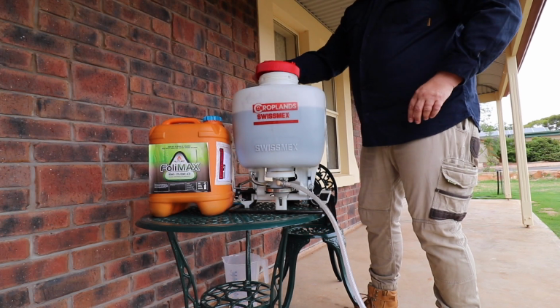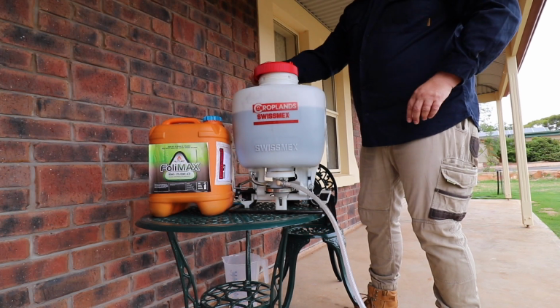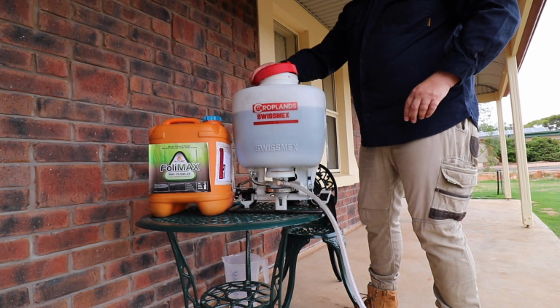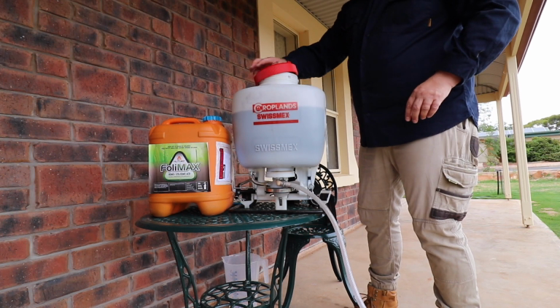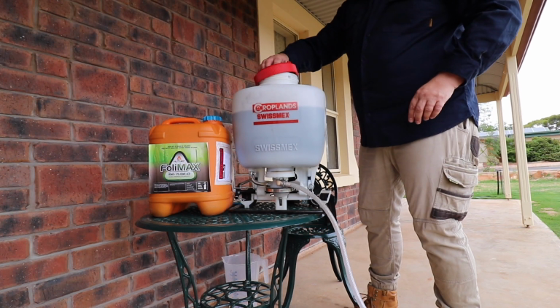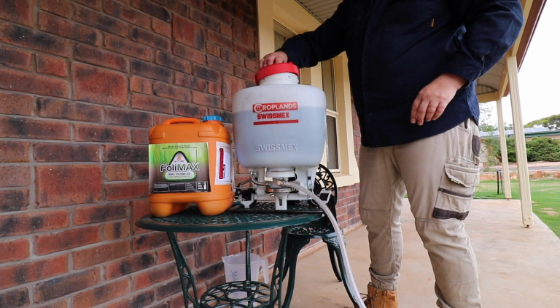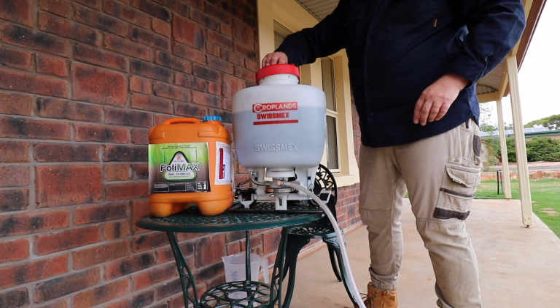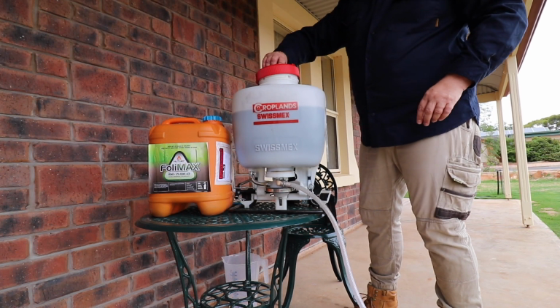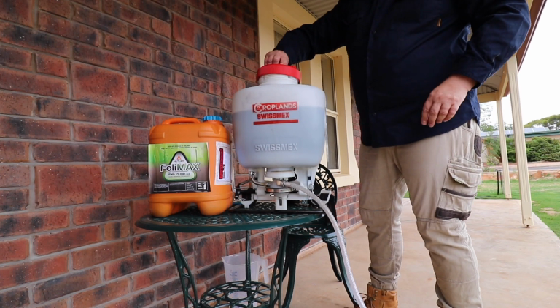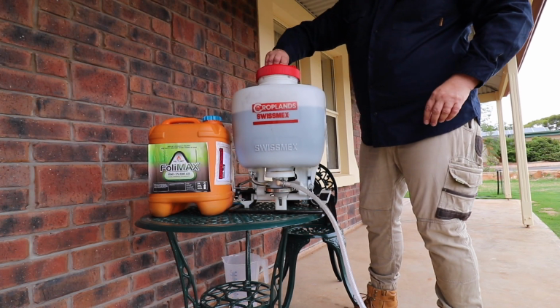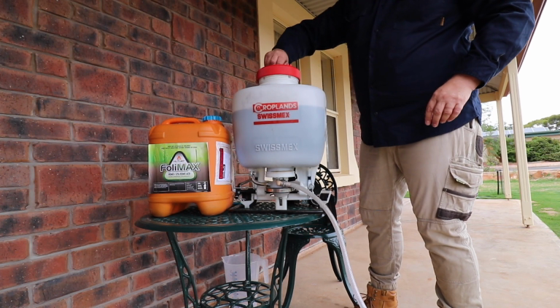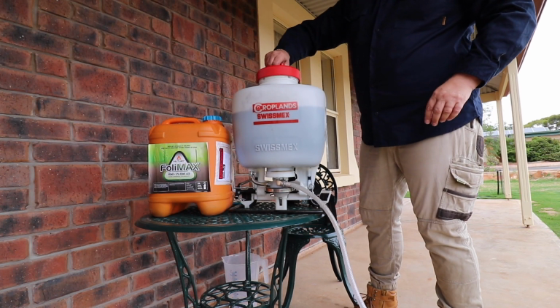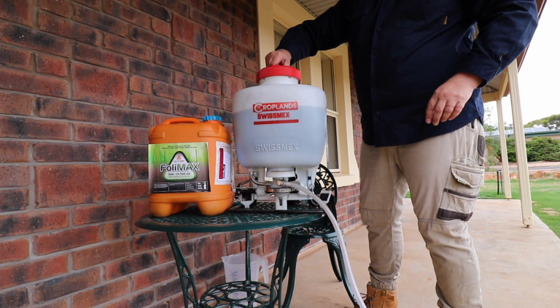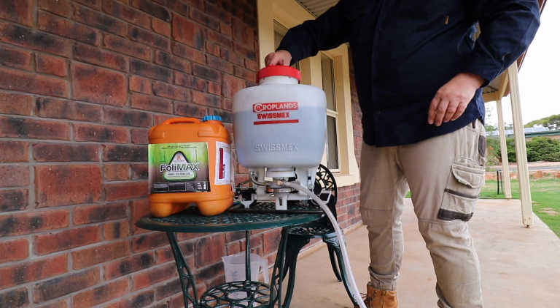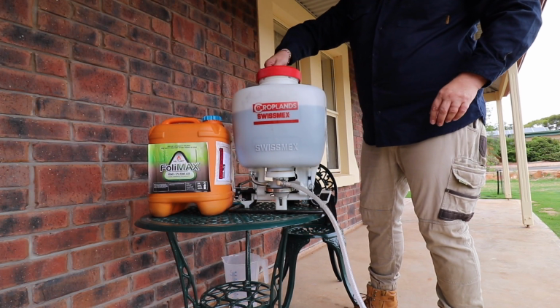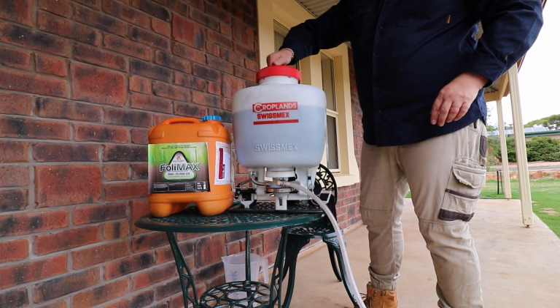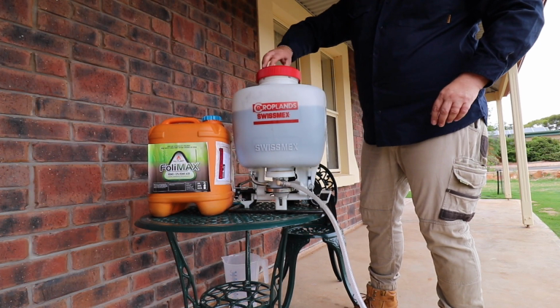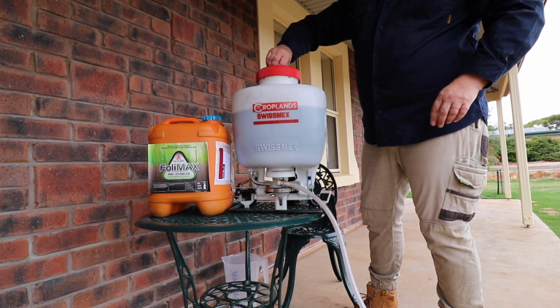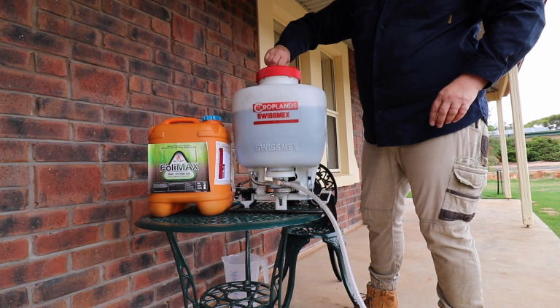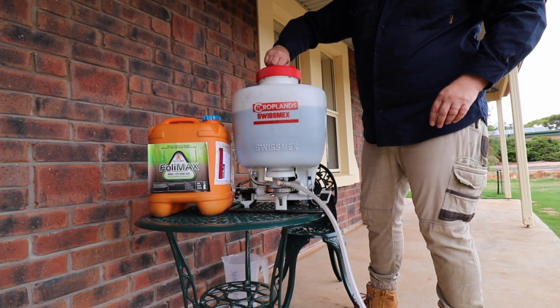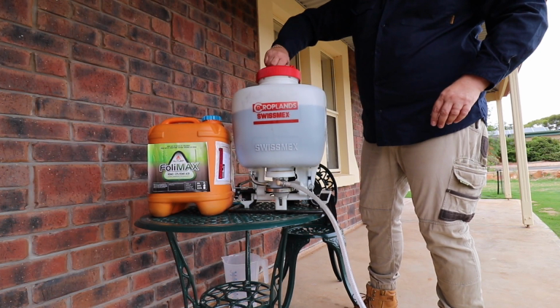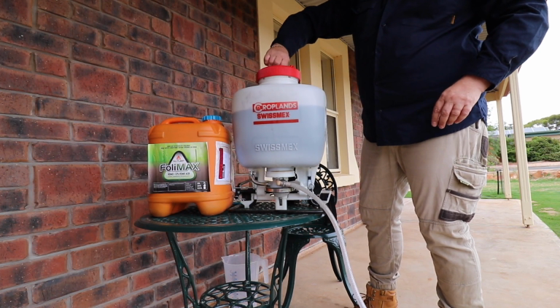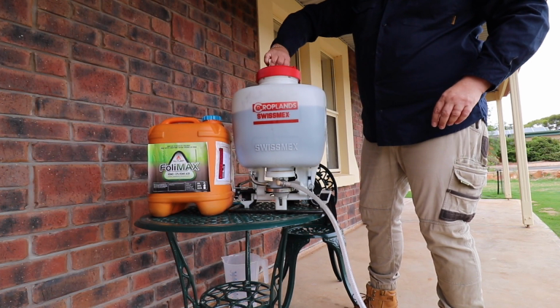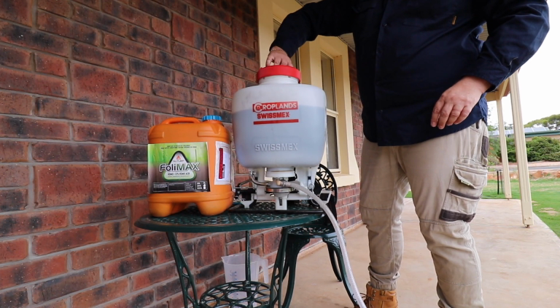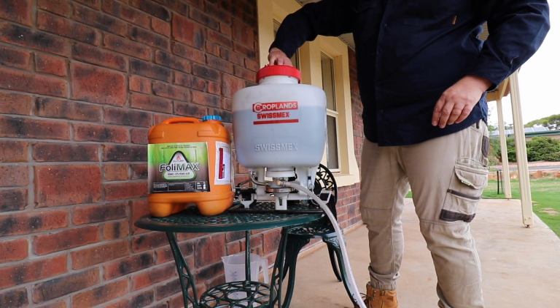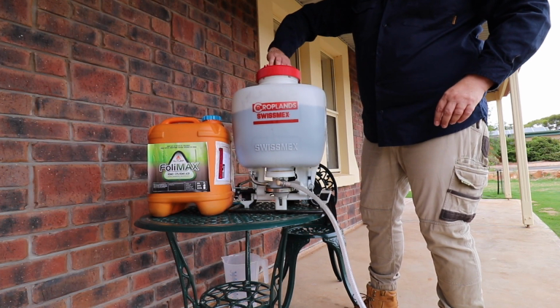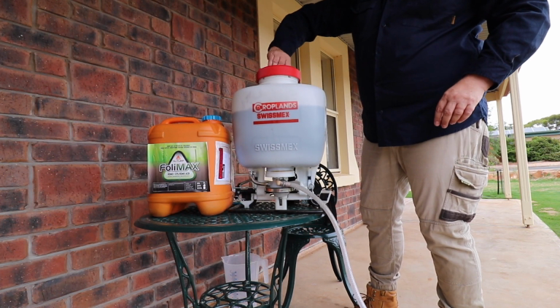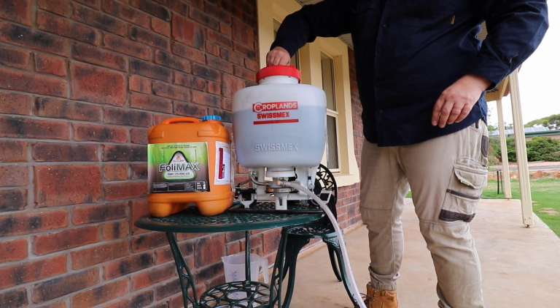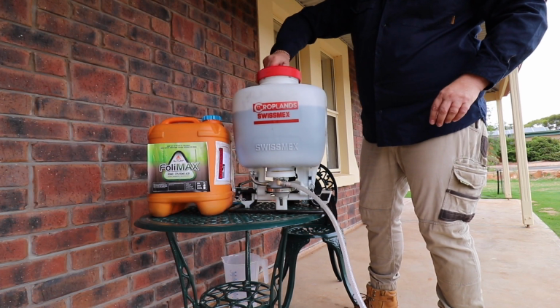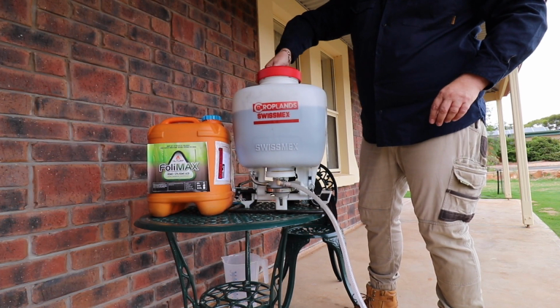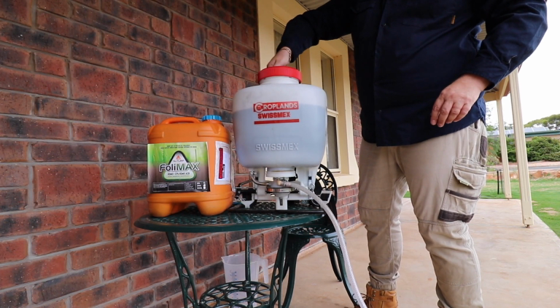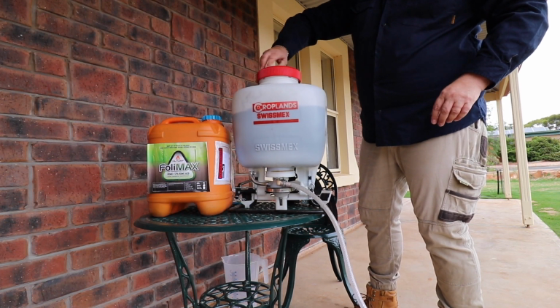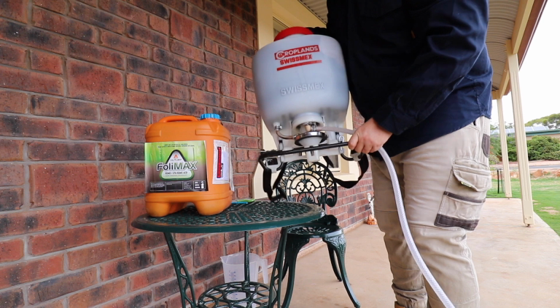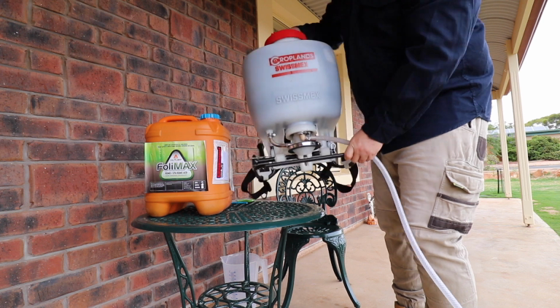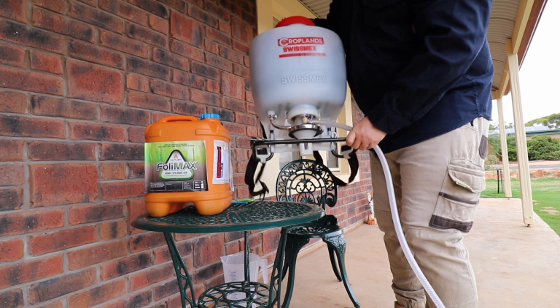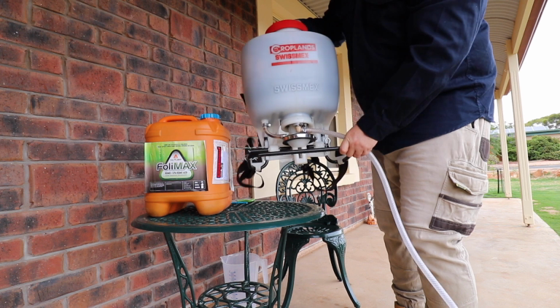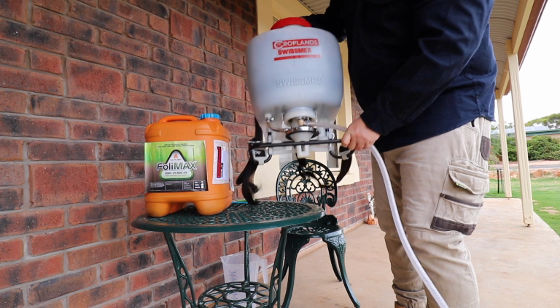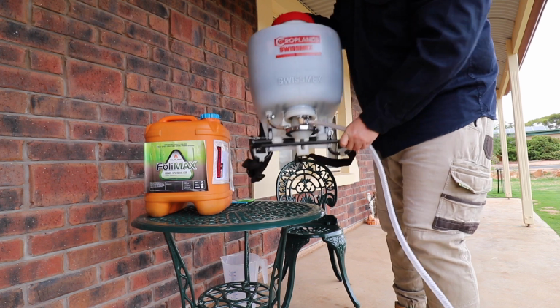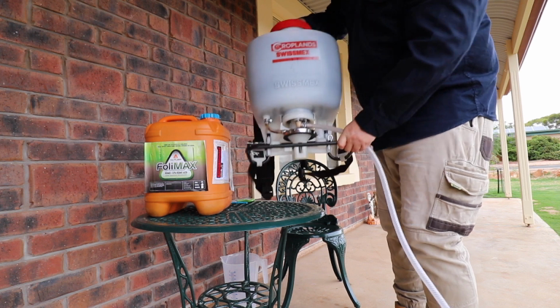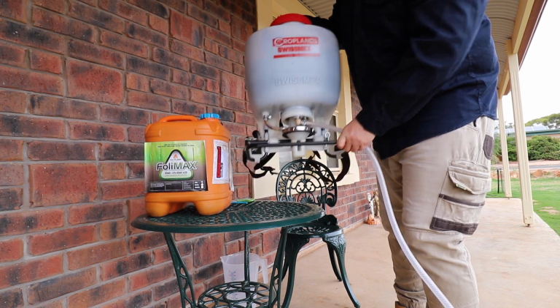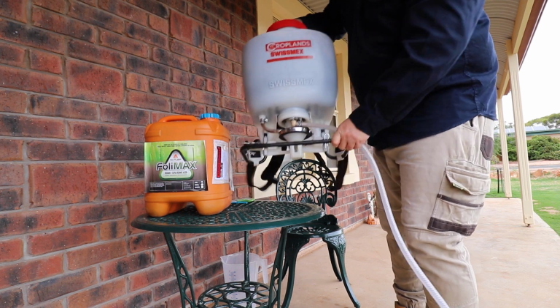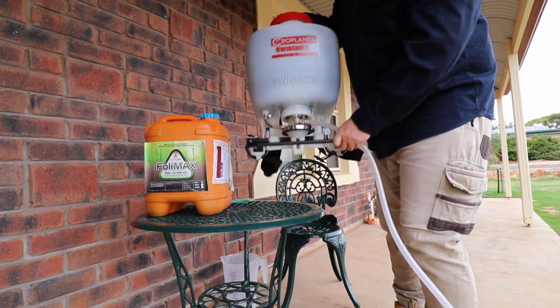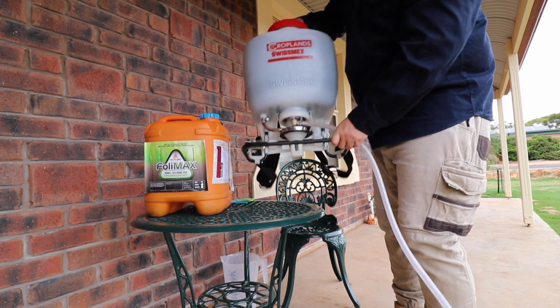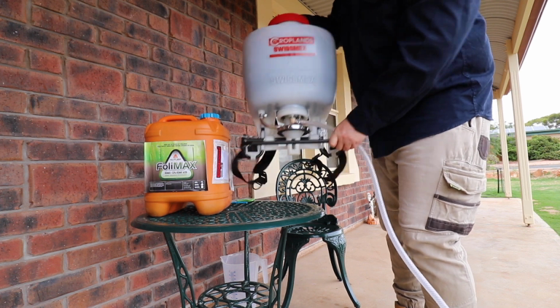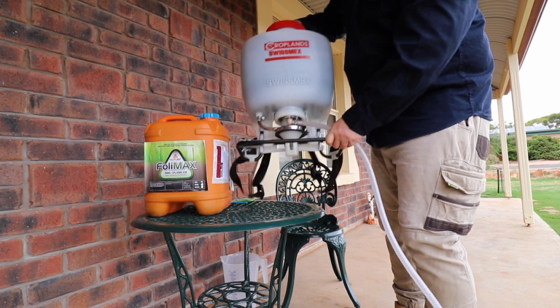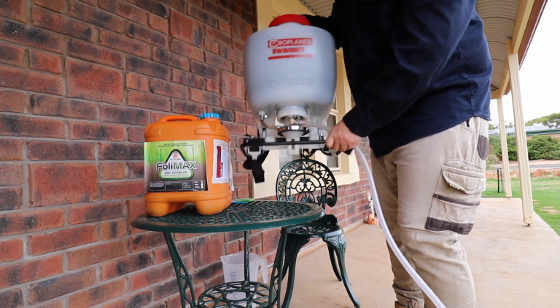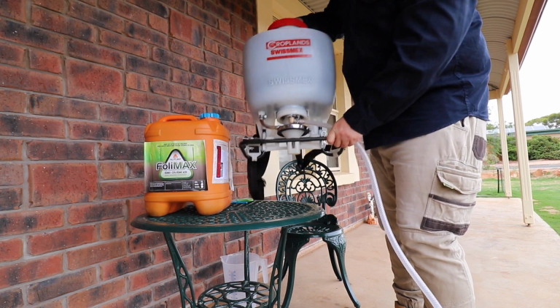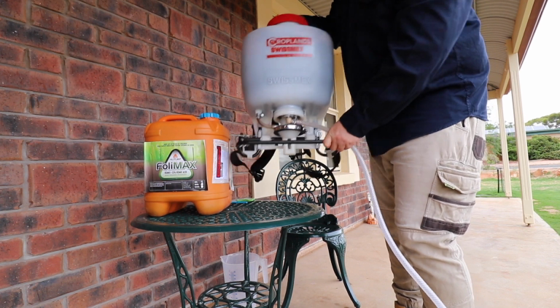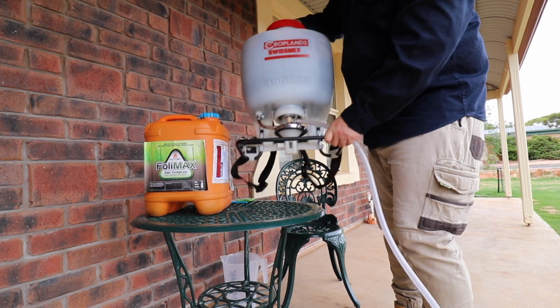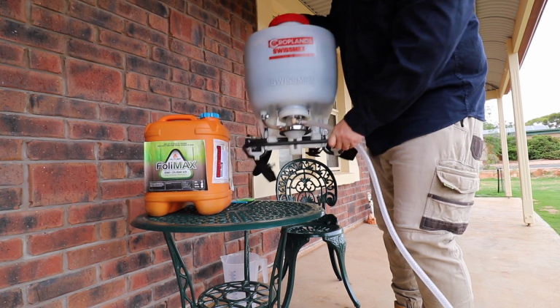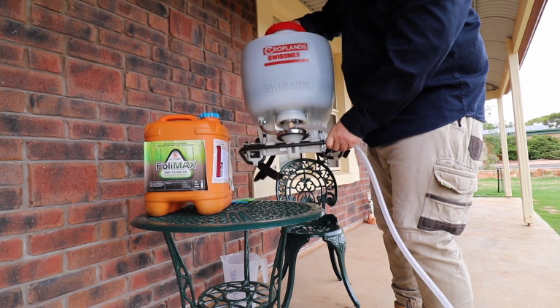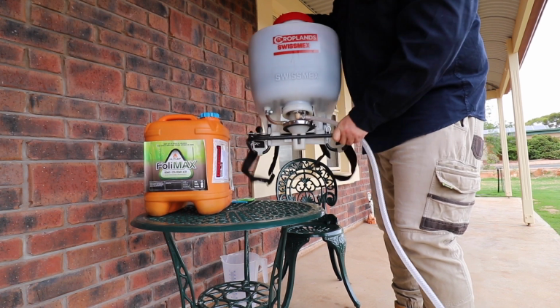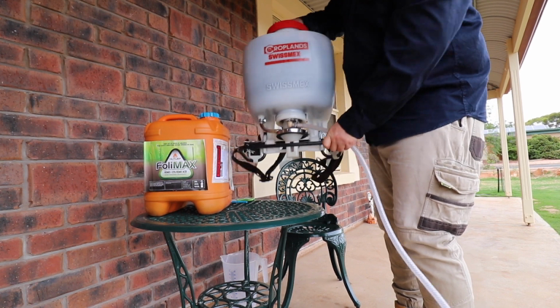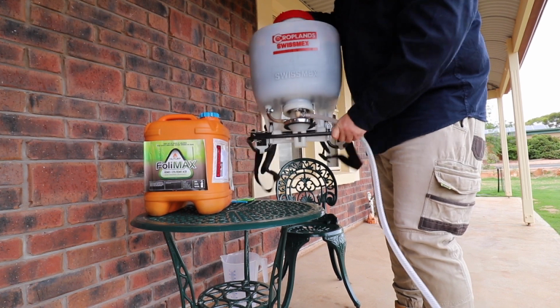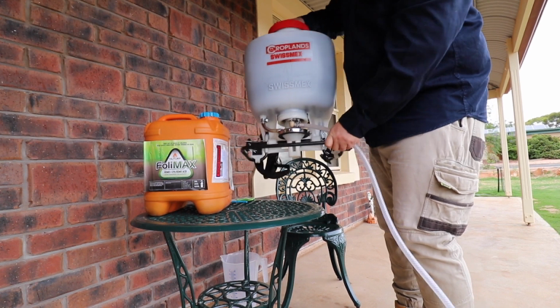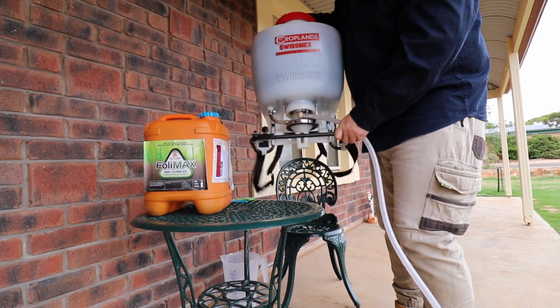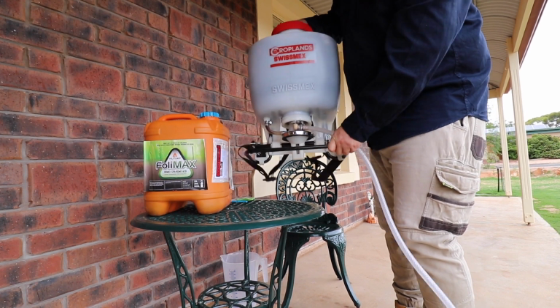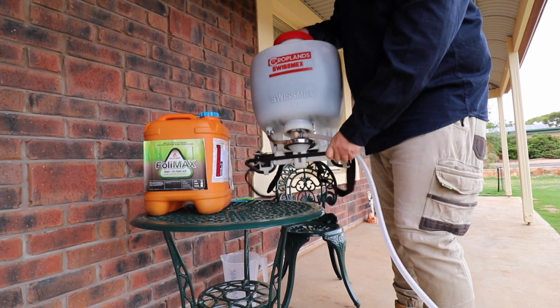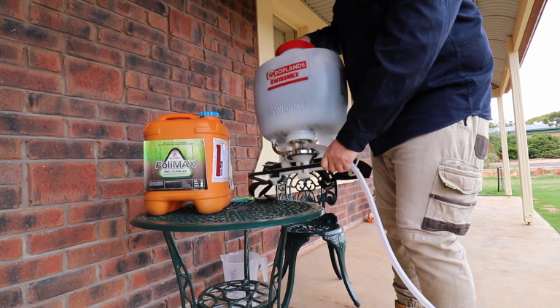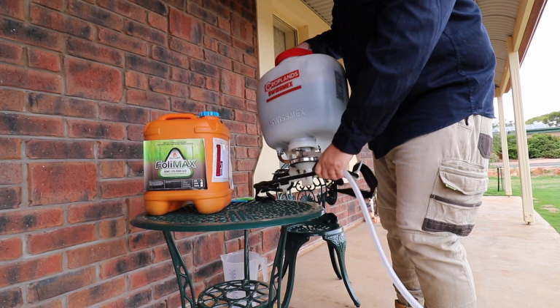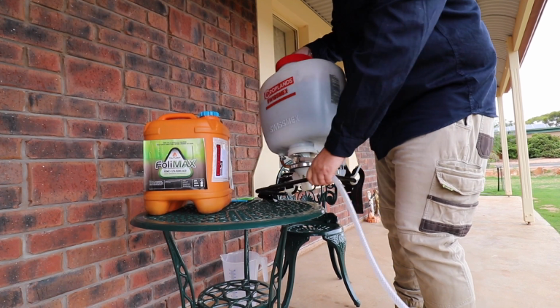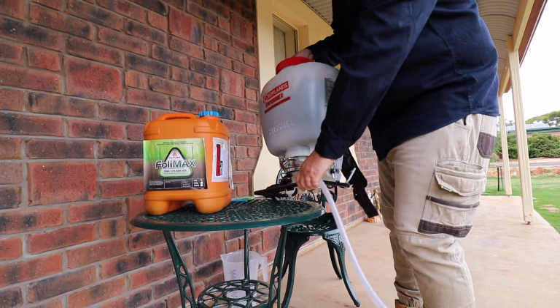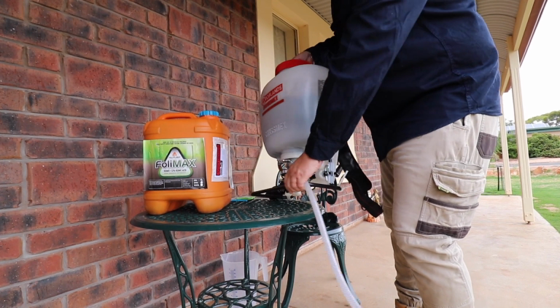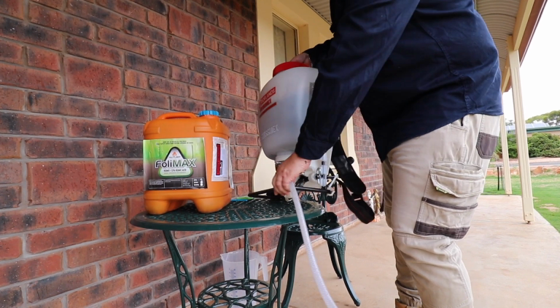This product is available at New Turf — I'll leave a link in the description. Now agitate your mix before you go spraying.